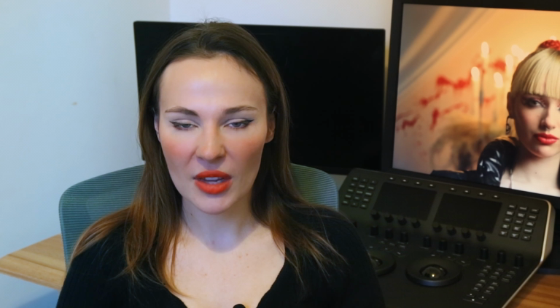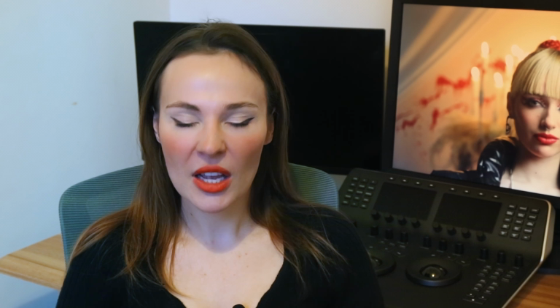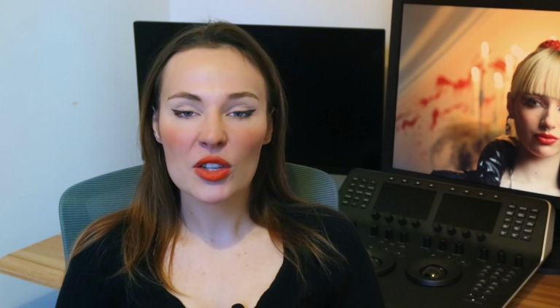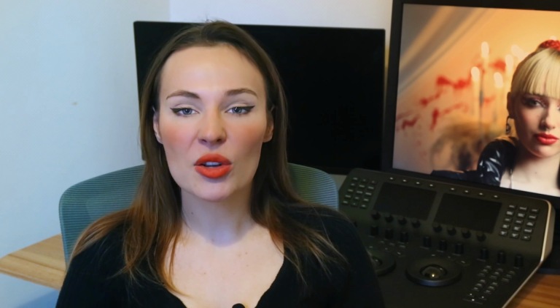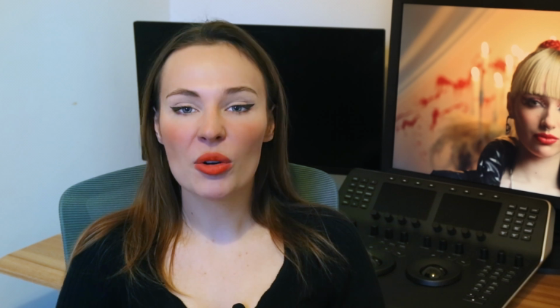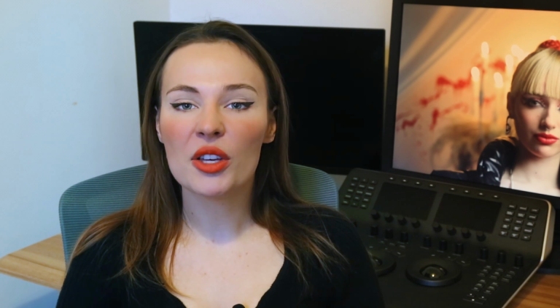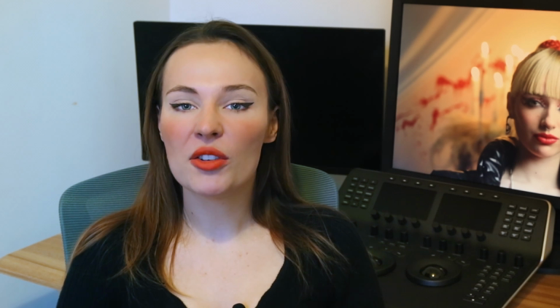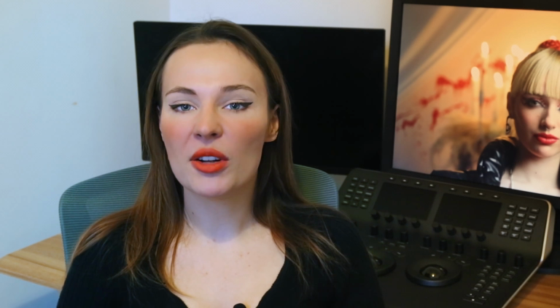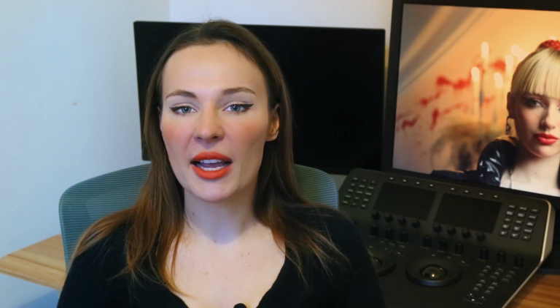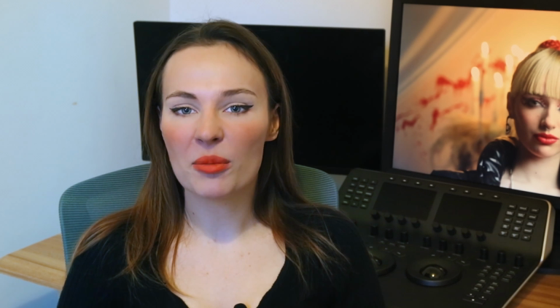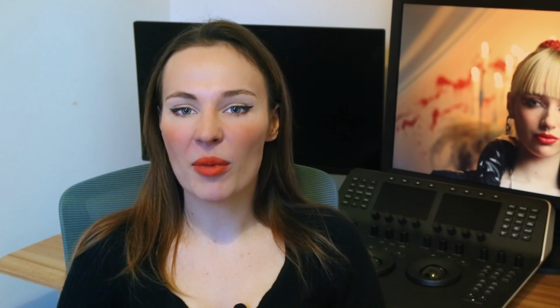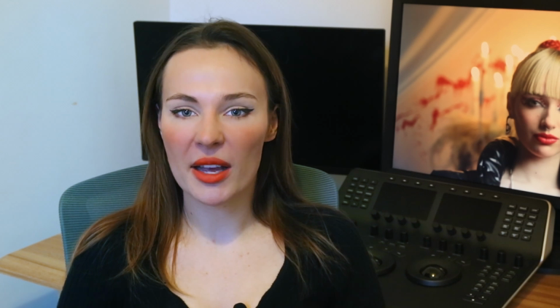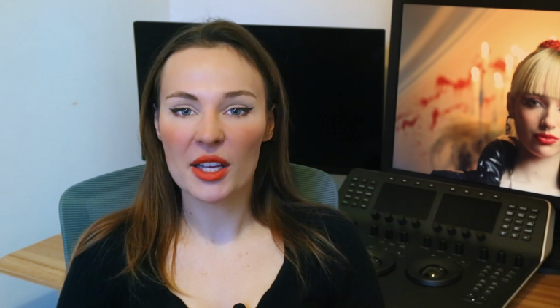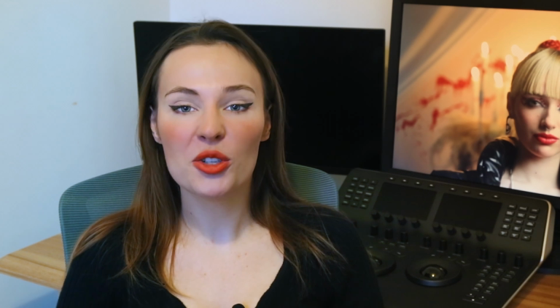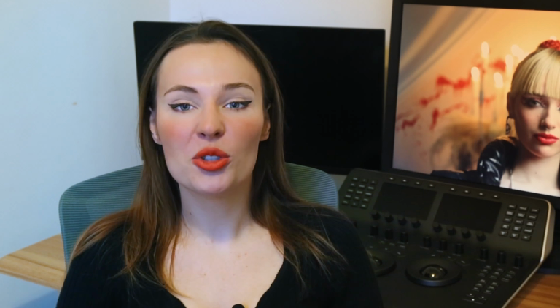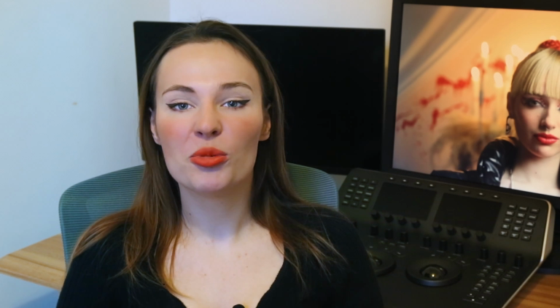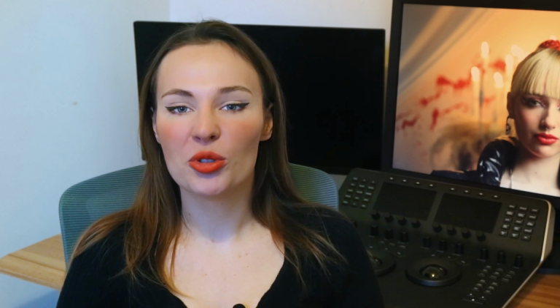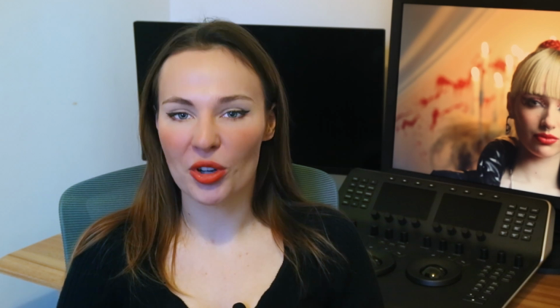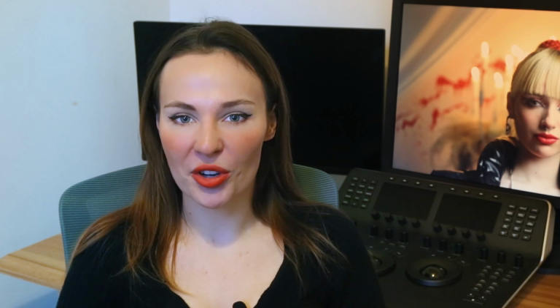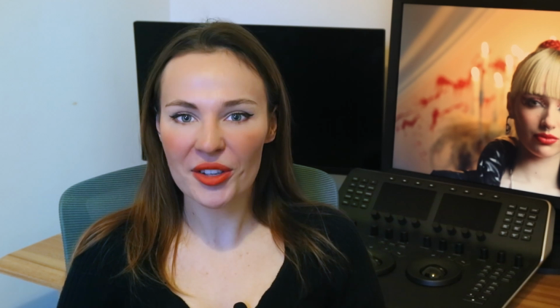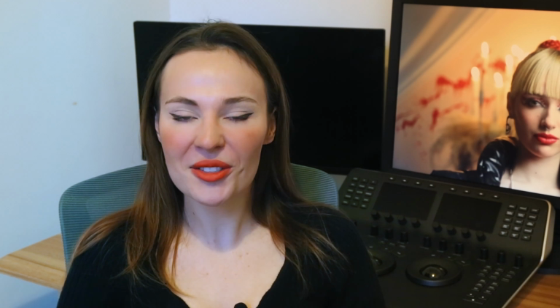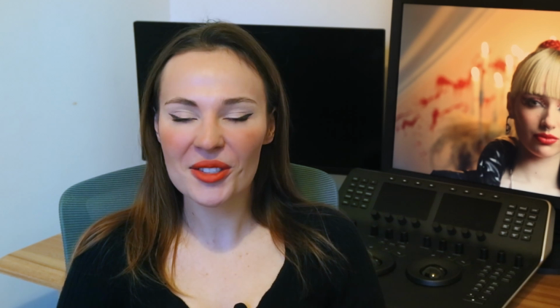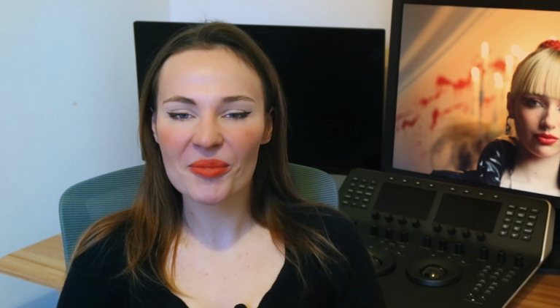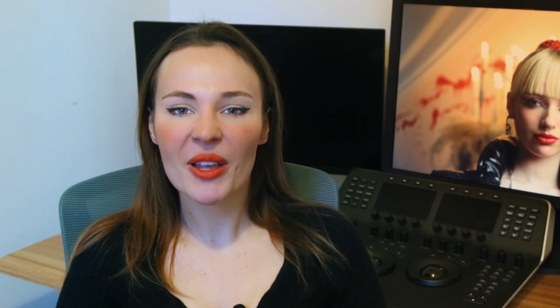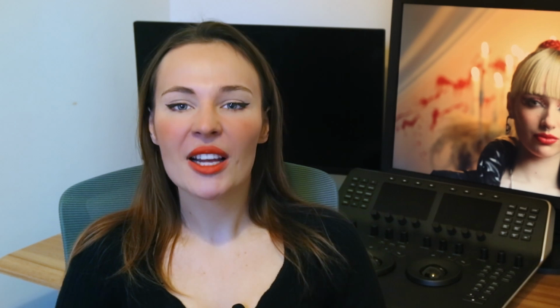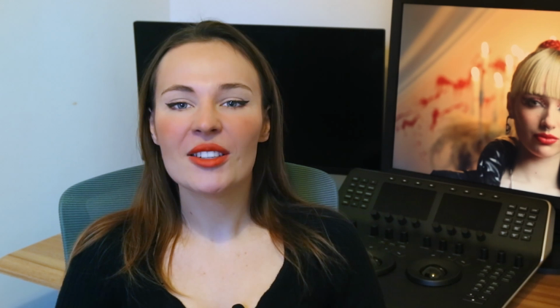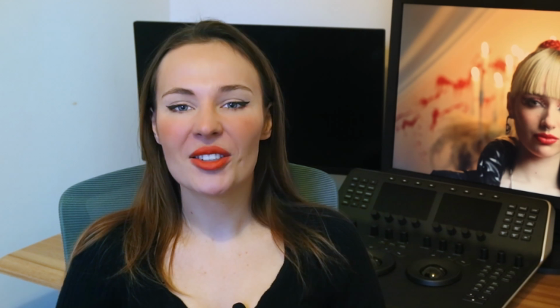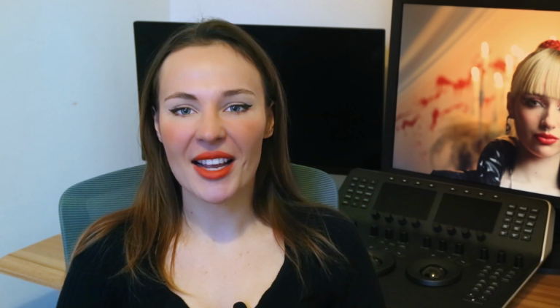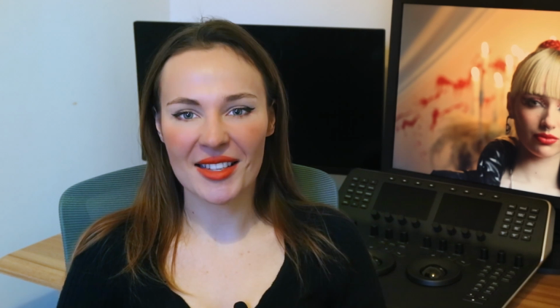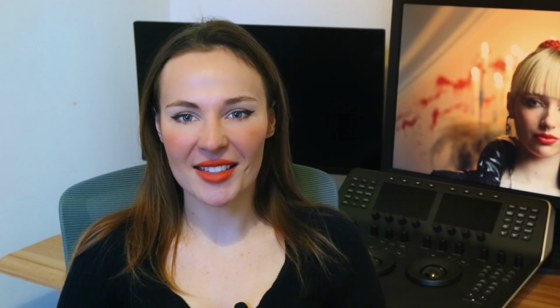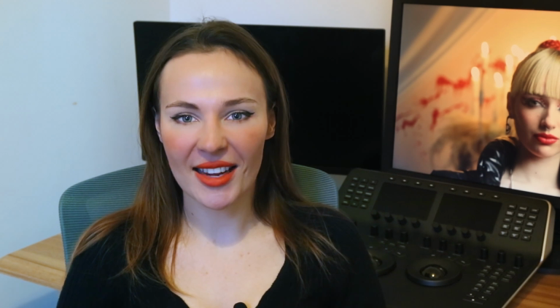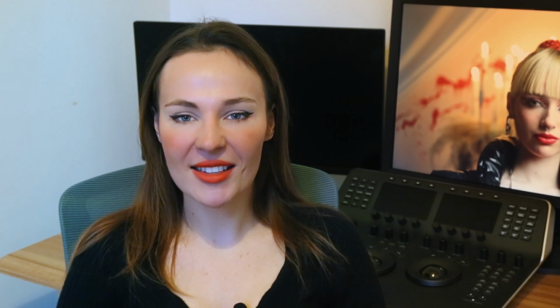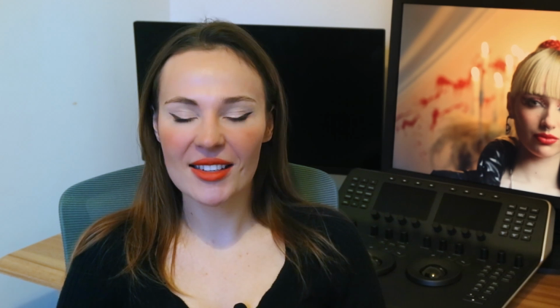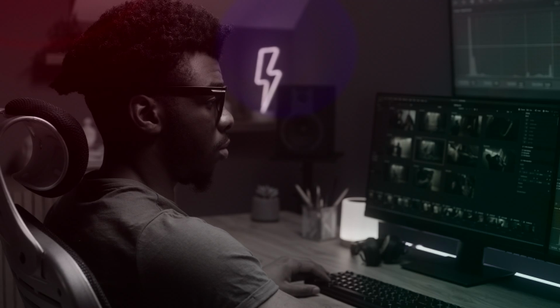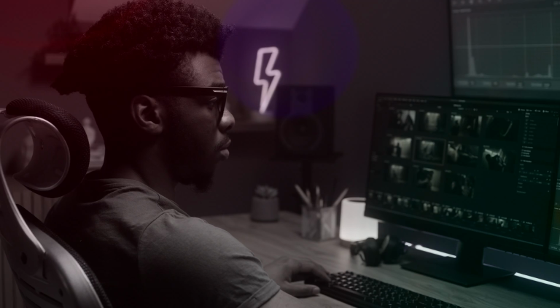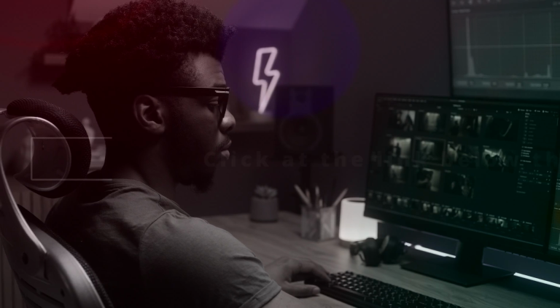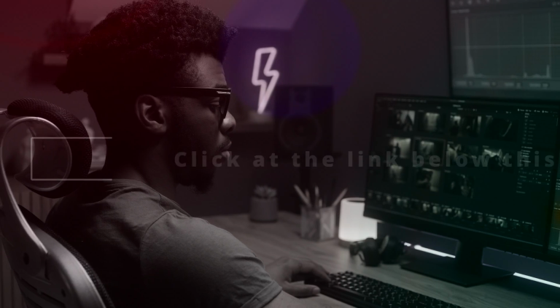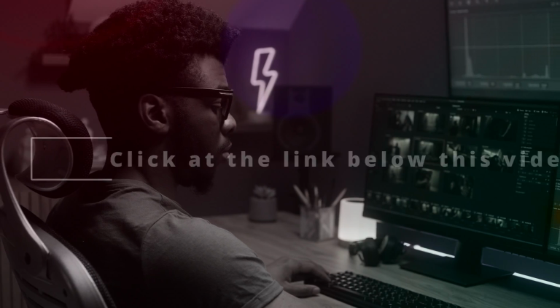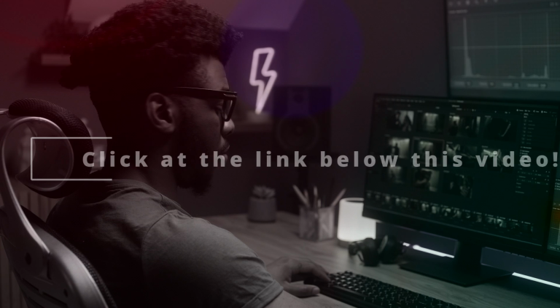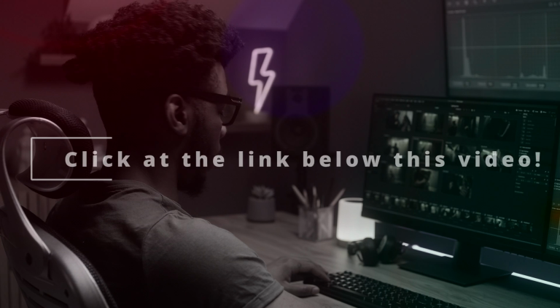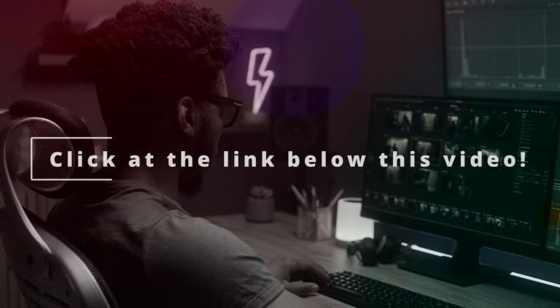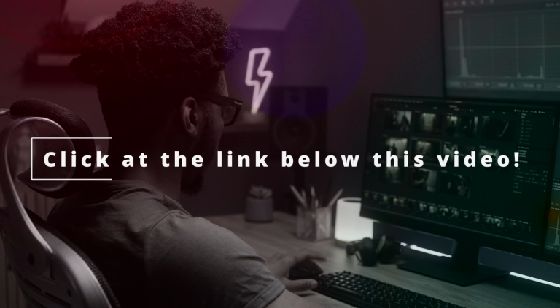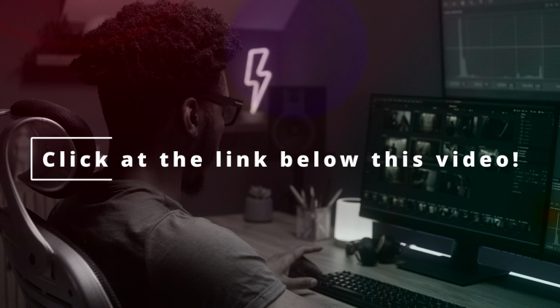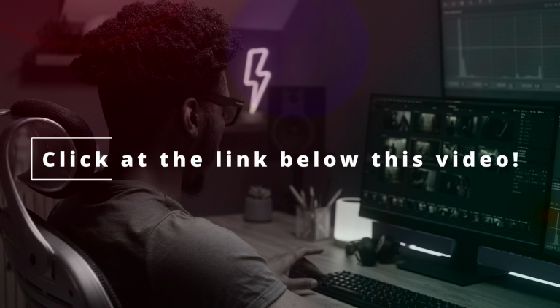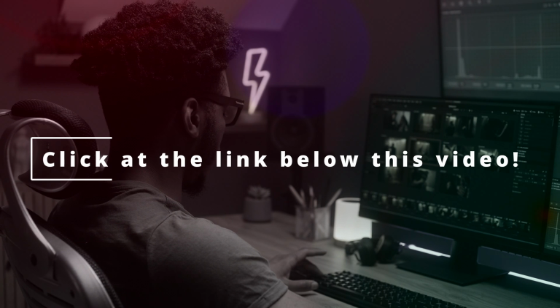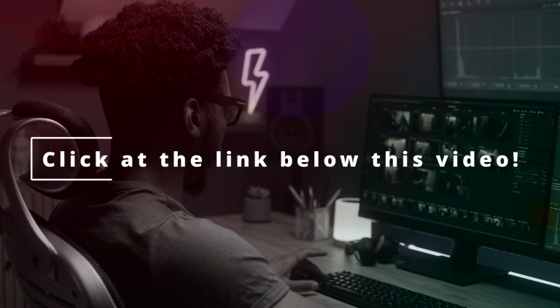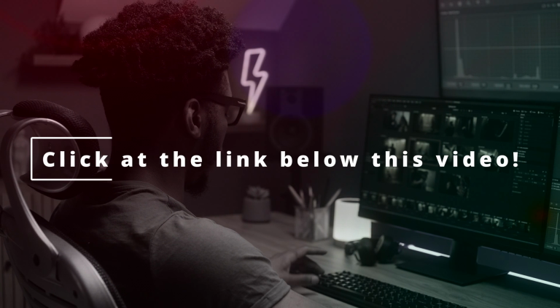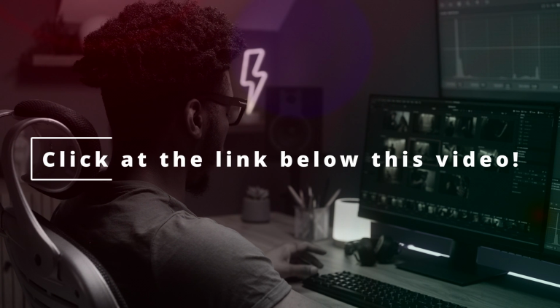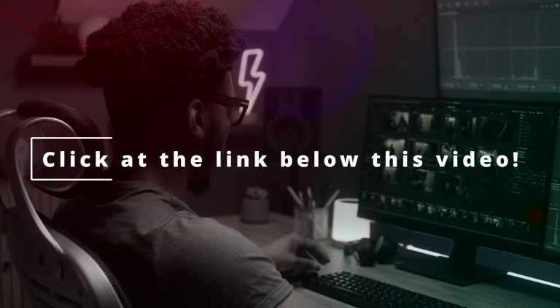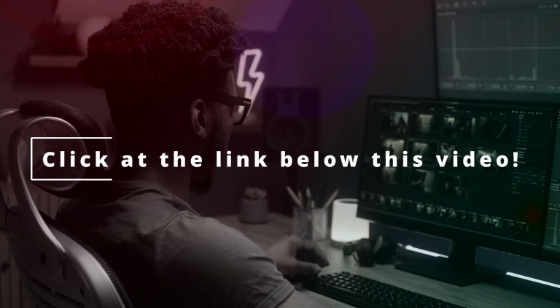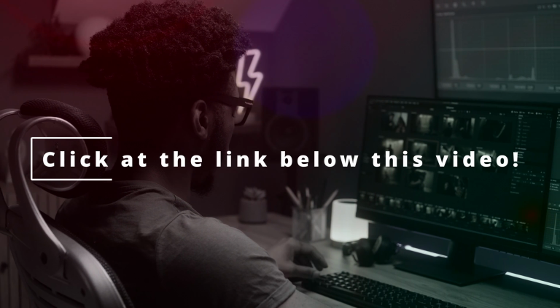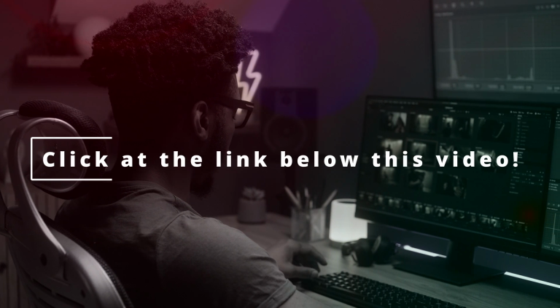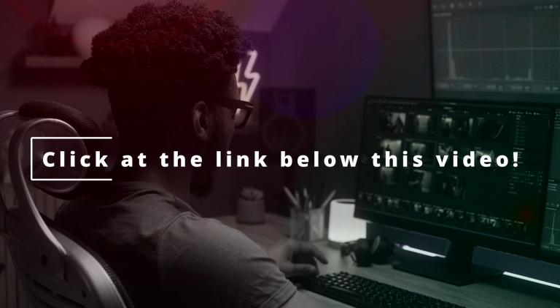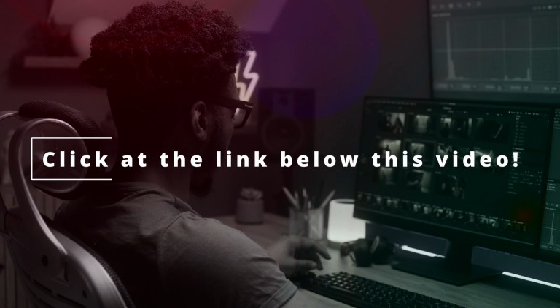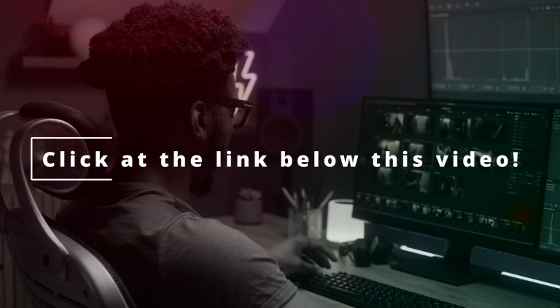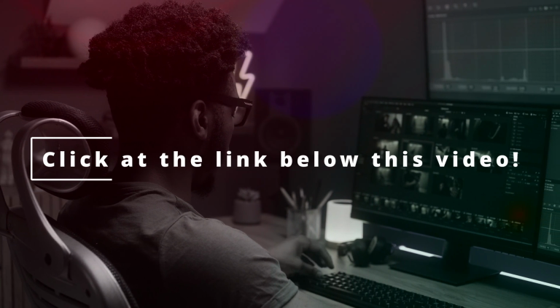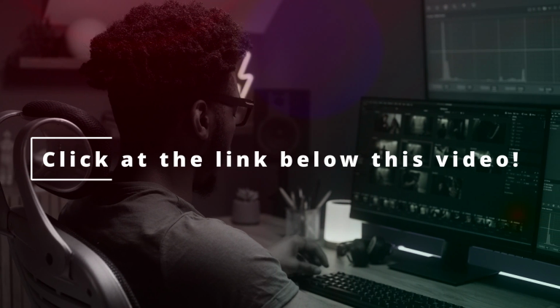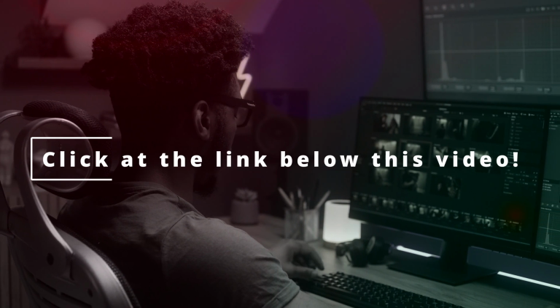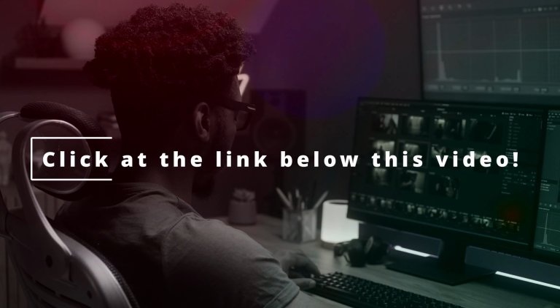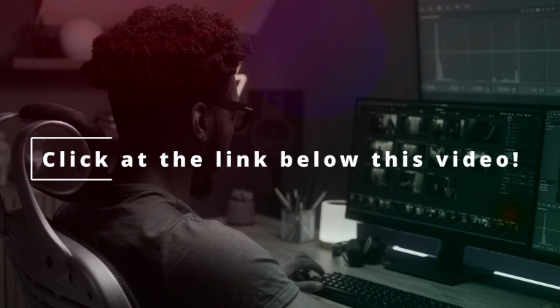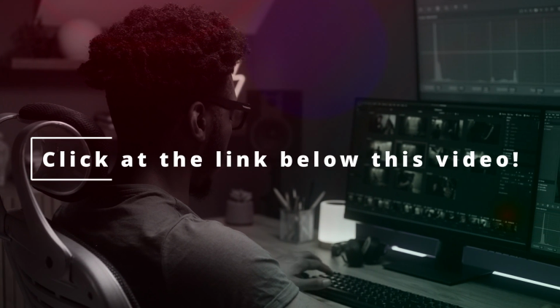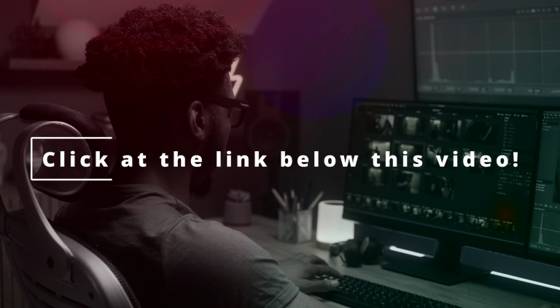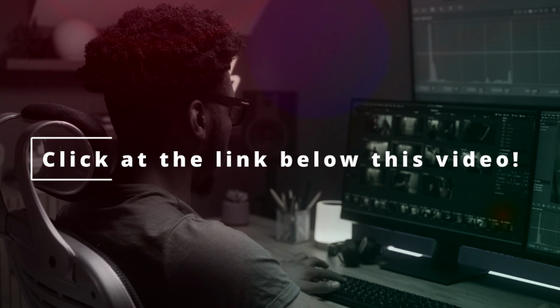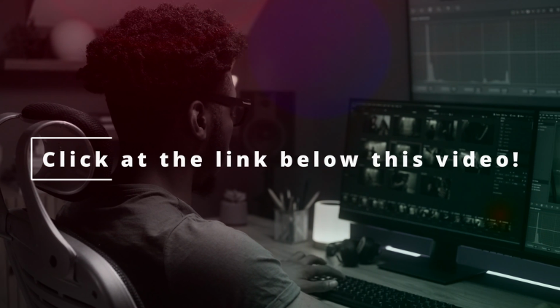So, if you like my YouTube tutorials, don't hesitate and click the link below this video where you can purchase the course.